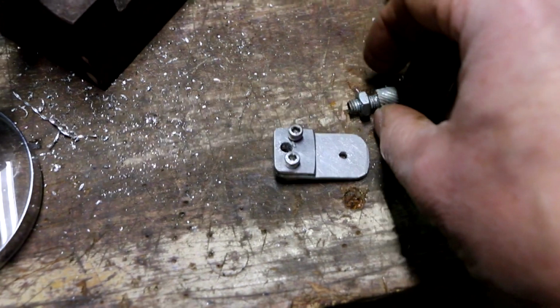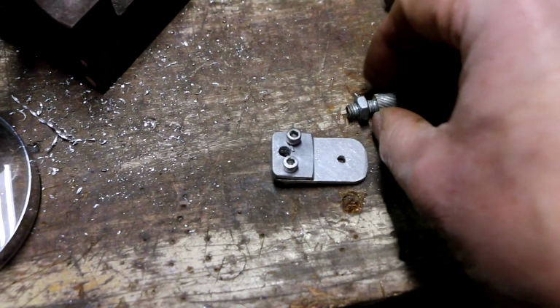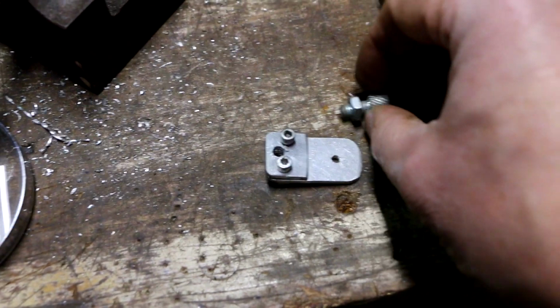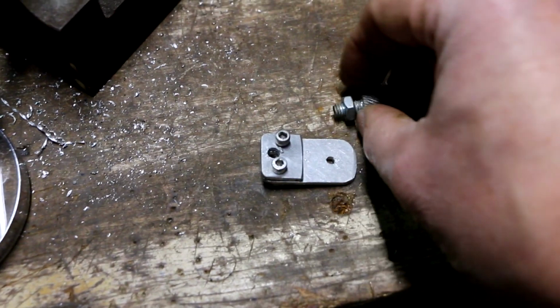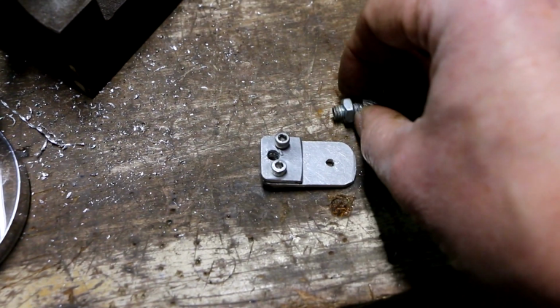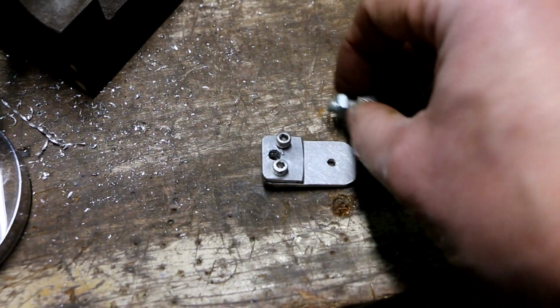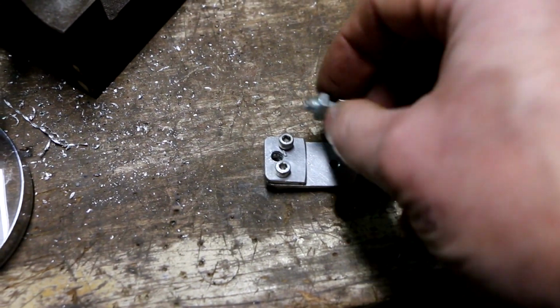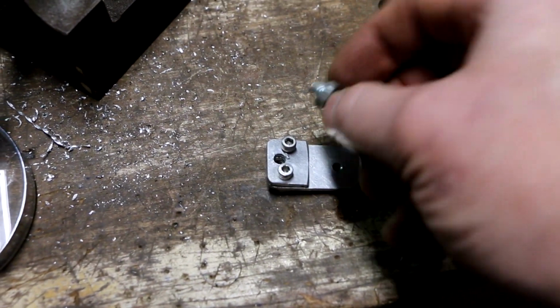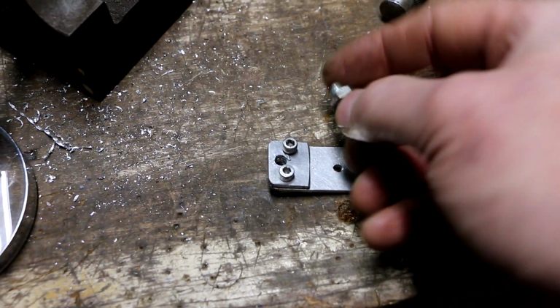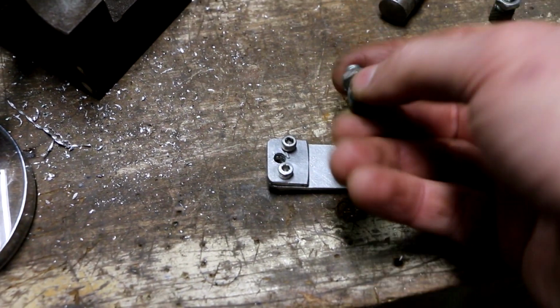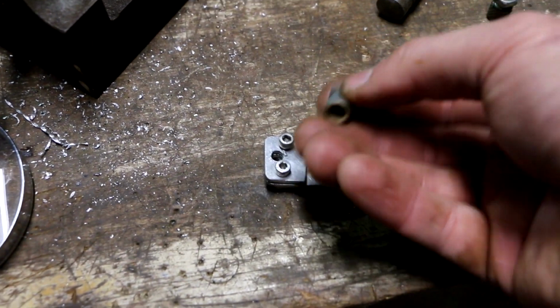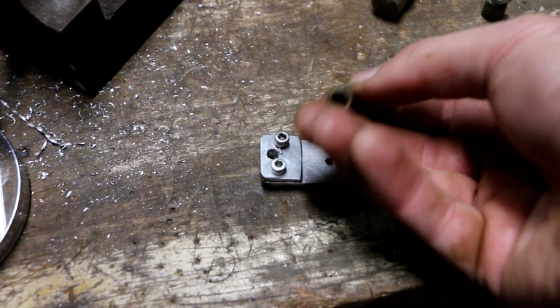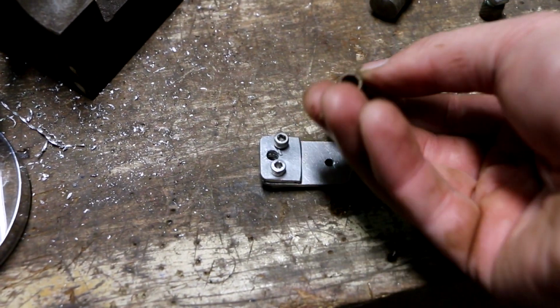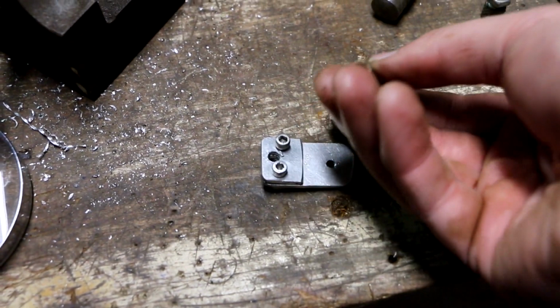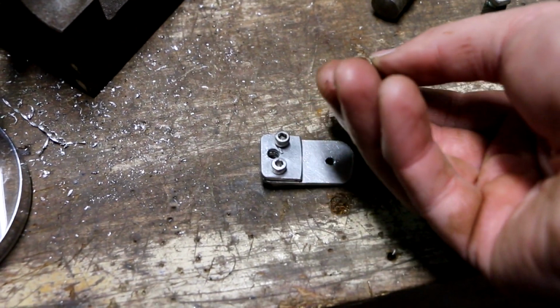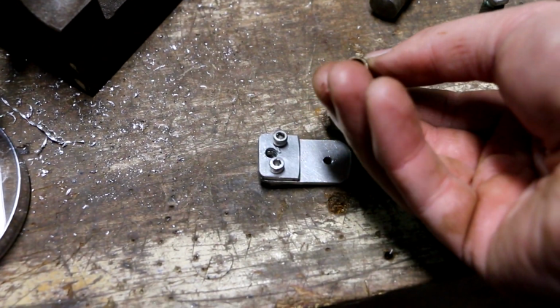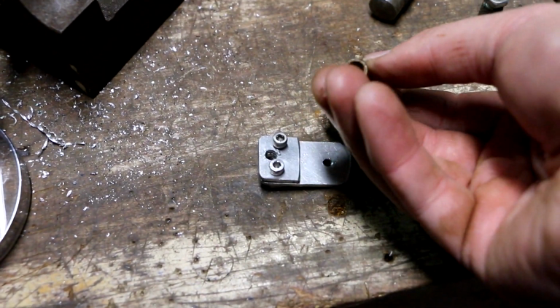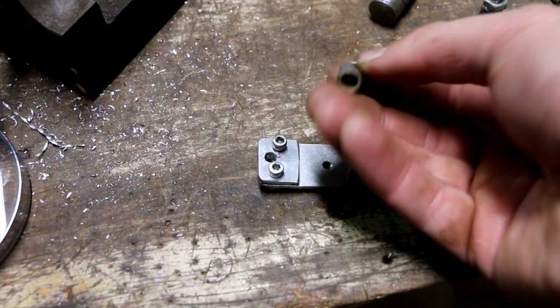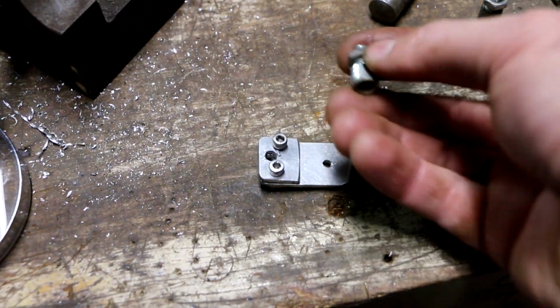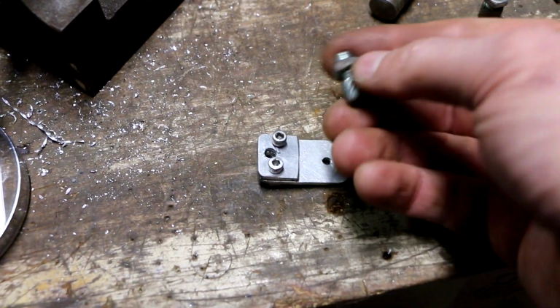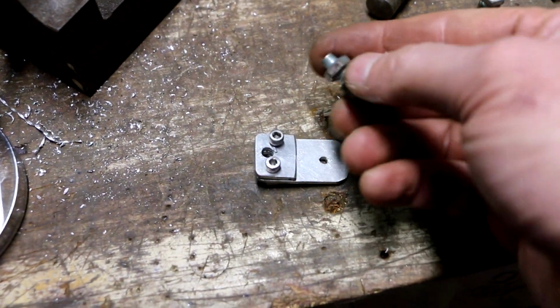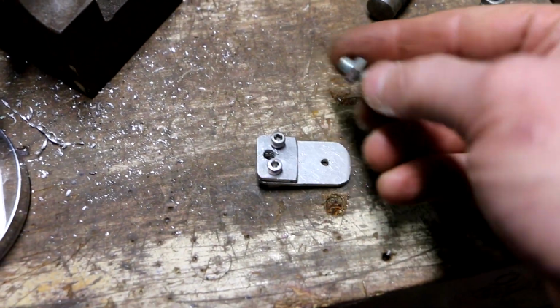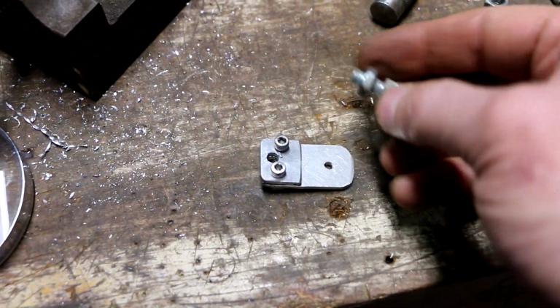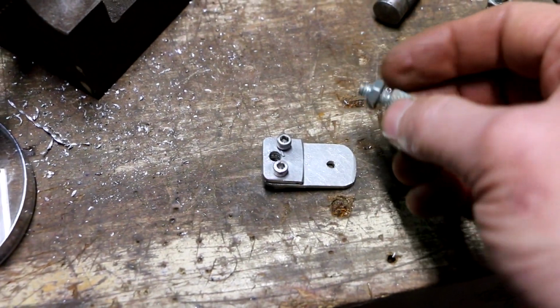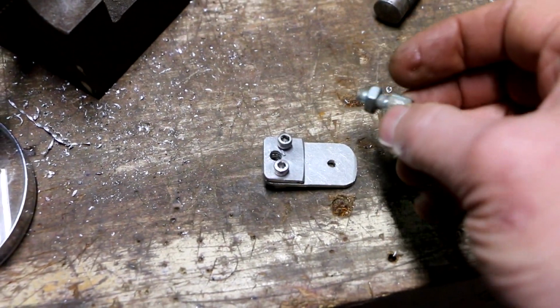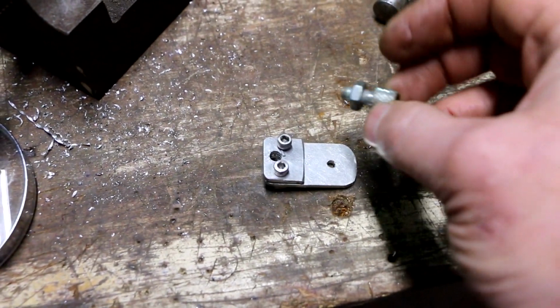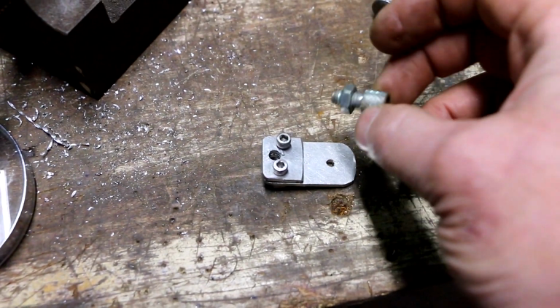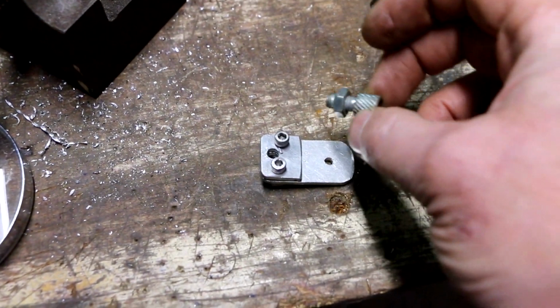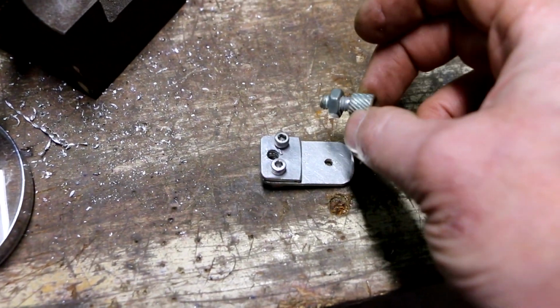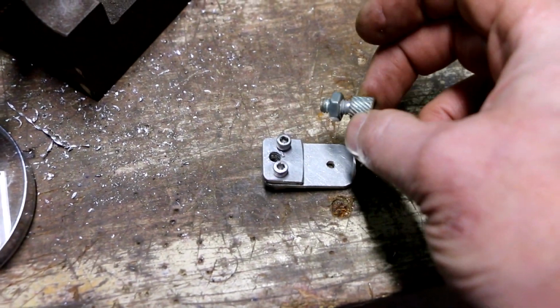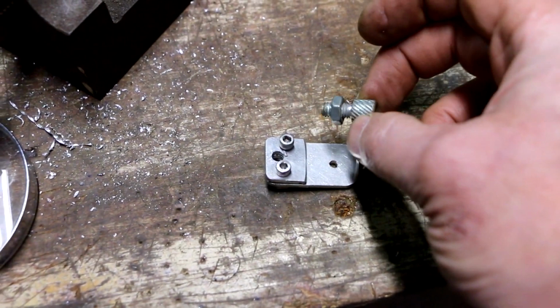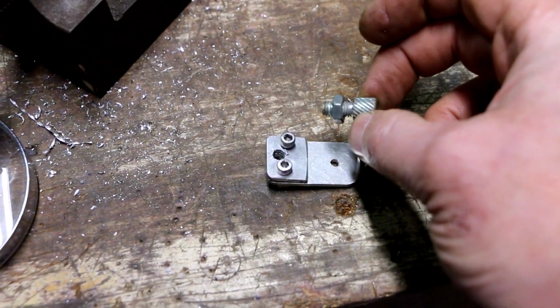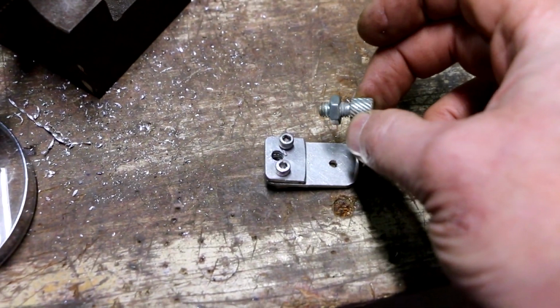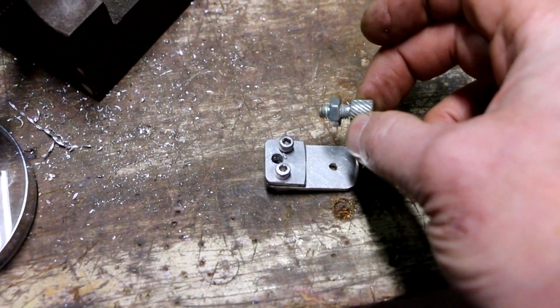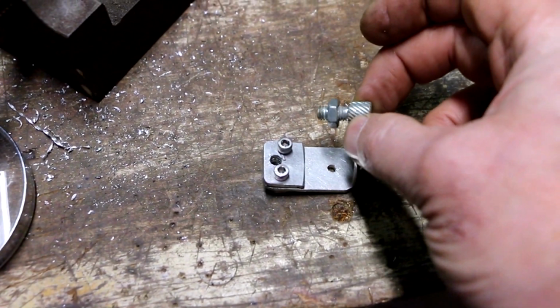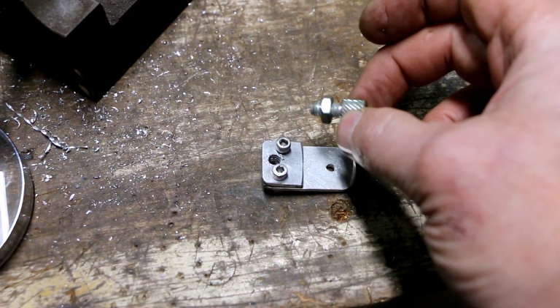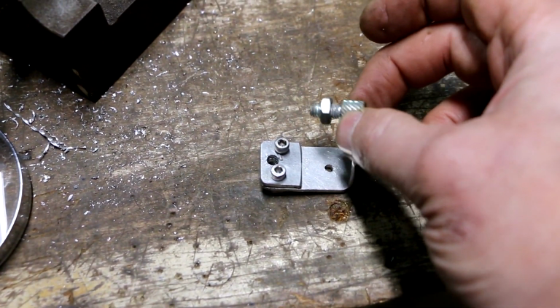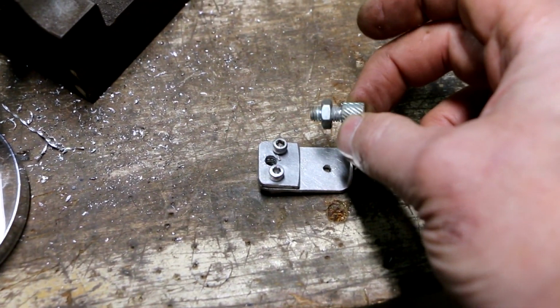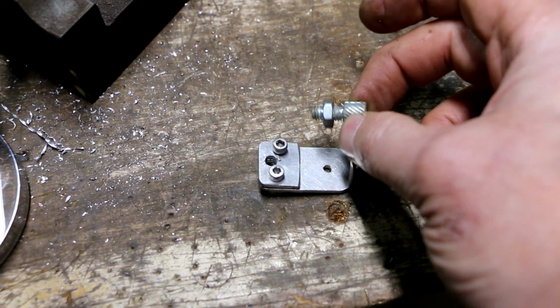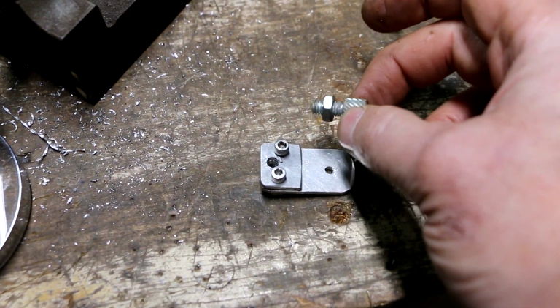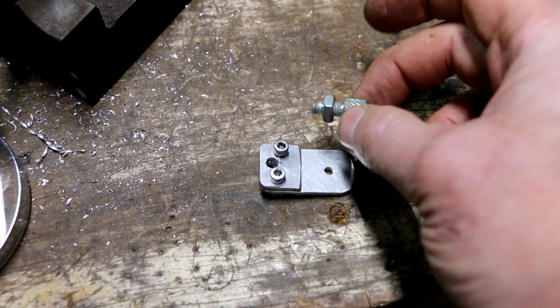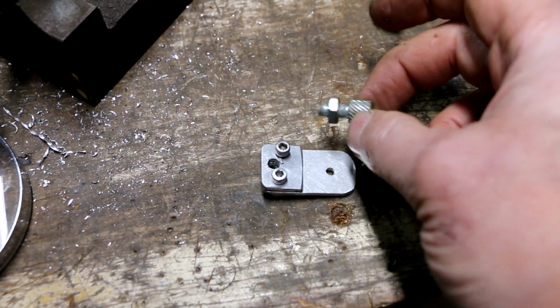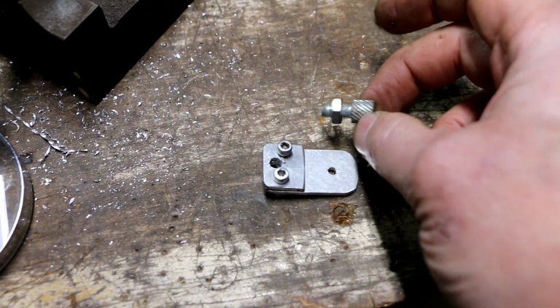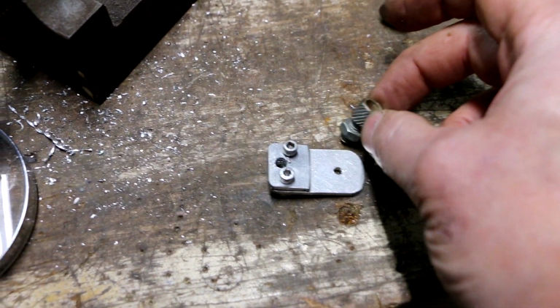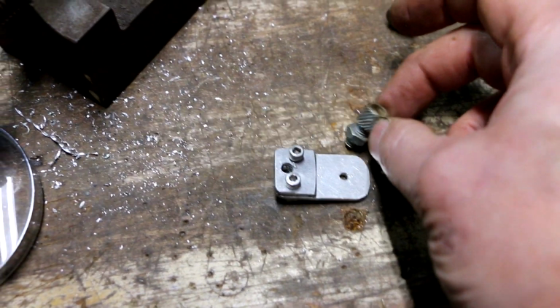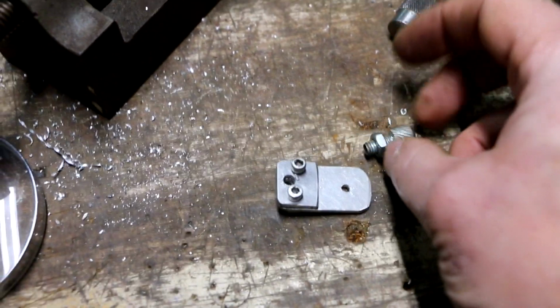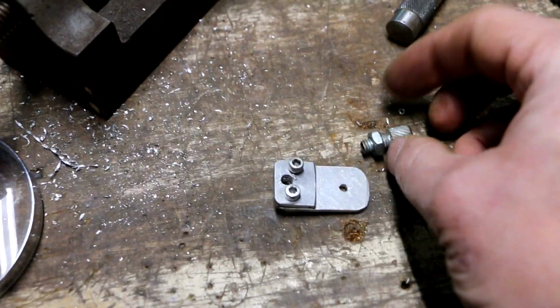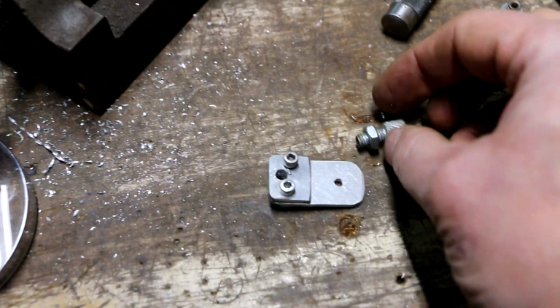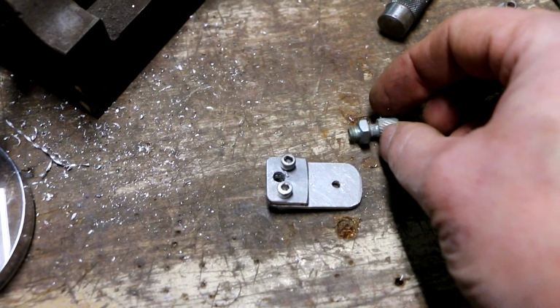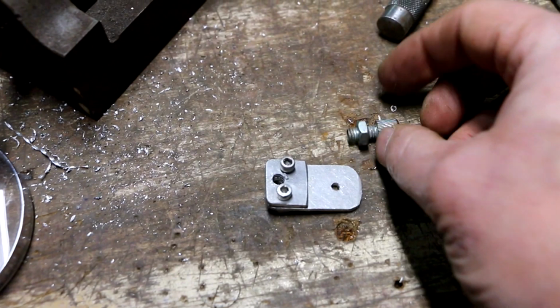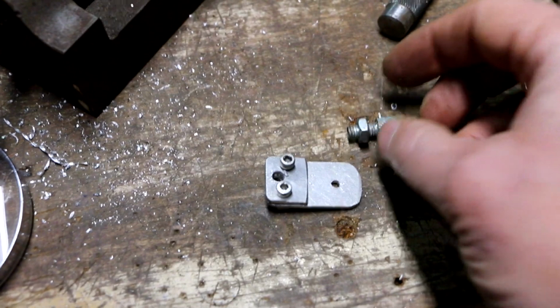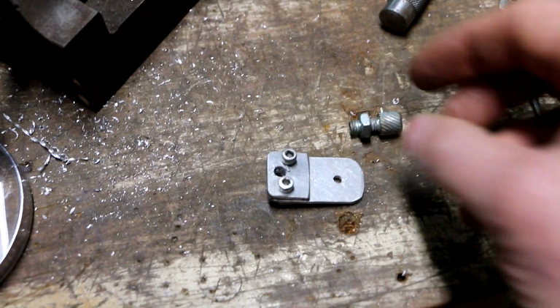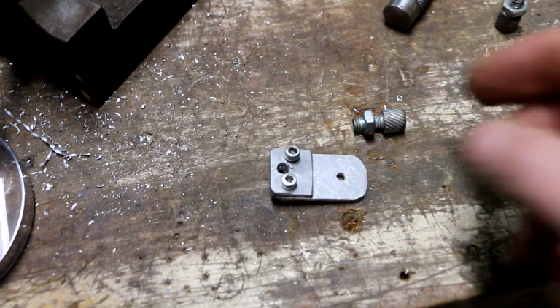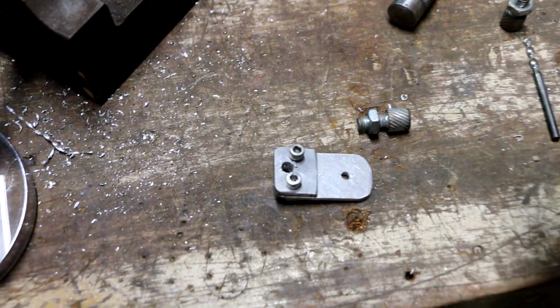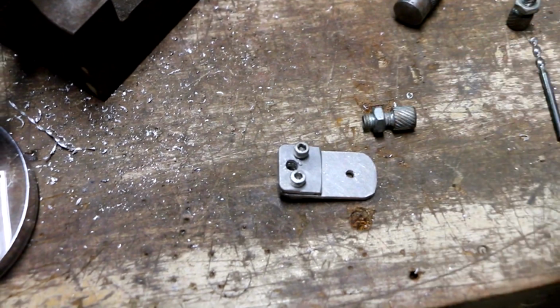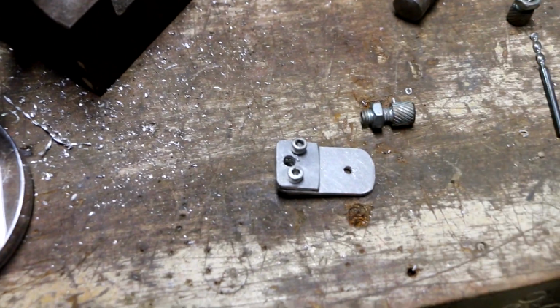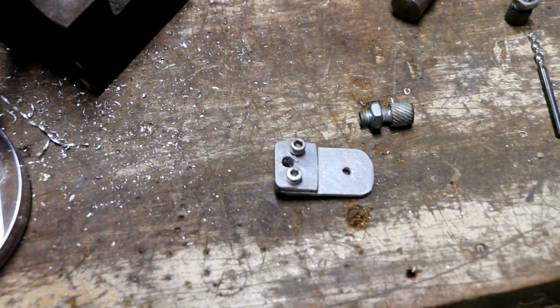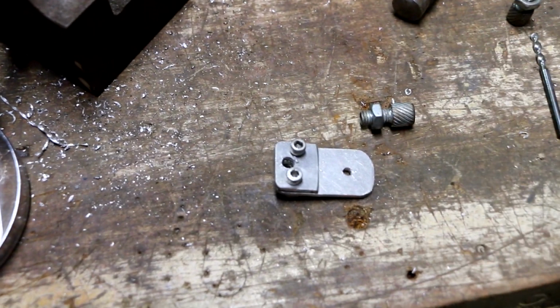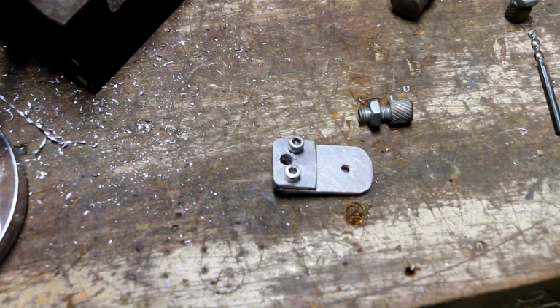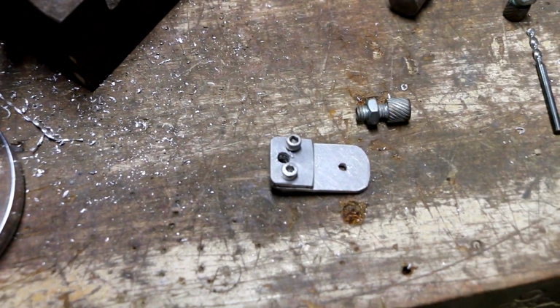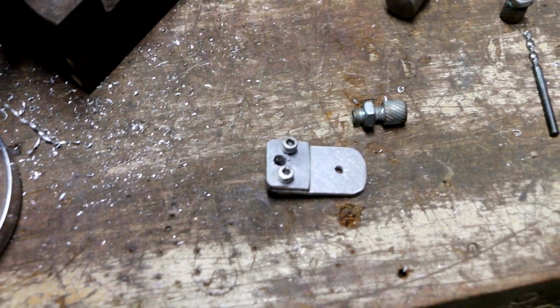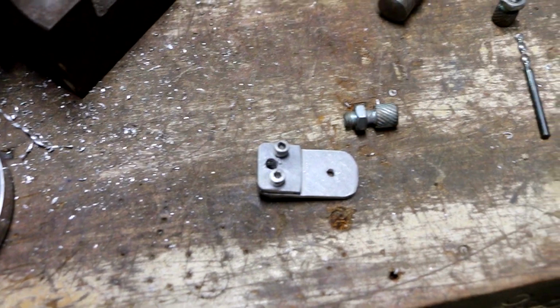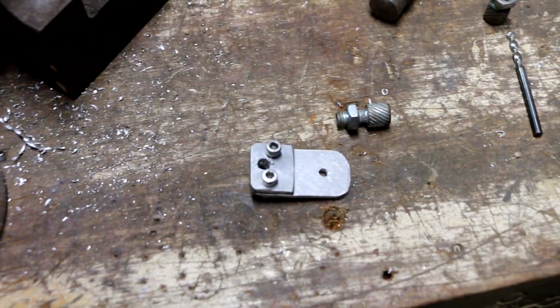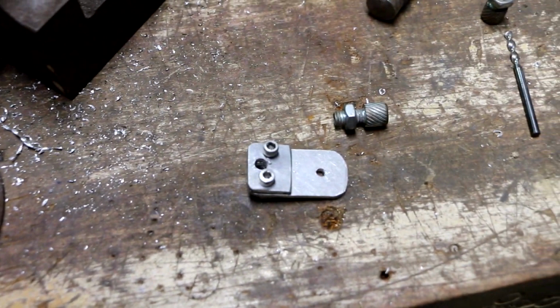I drilled this out and I'm going to put a shorter one of these in there. So hopefully that will solve the problem.